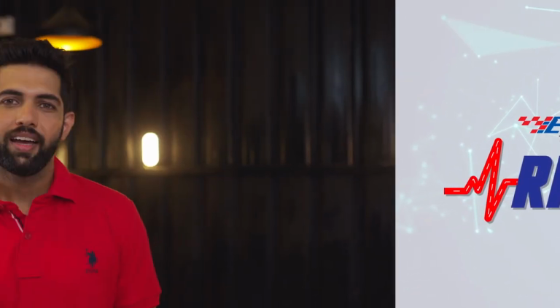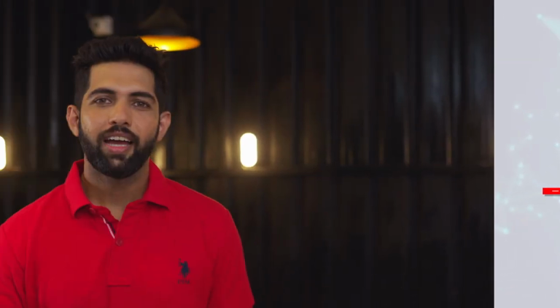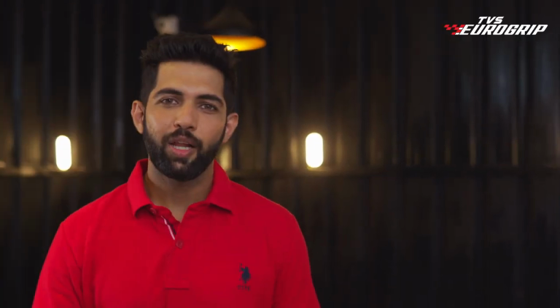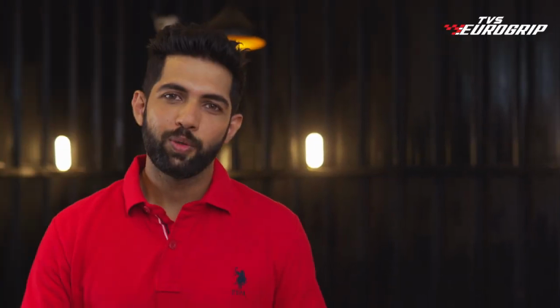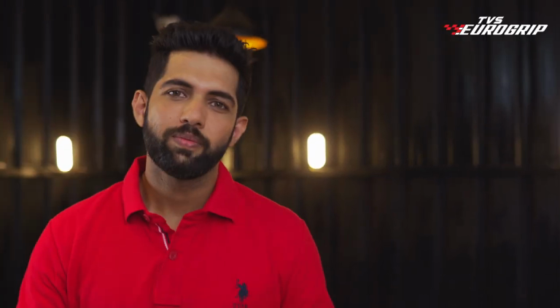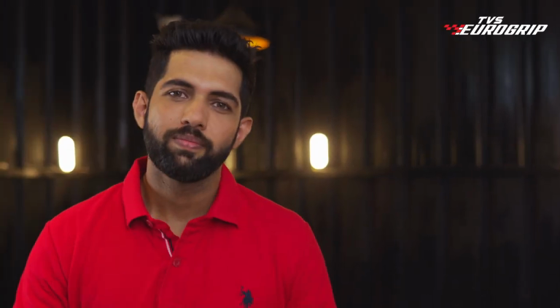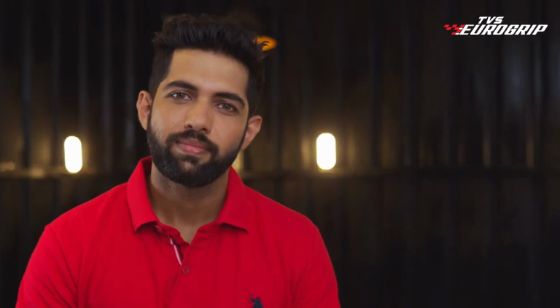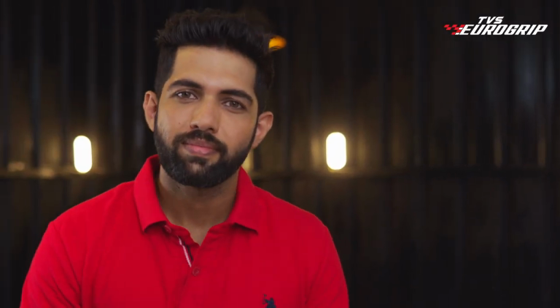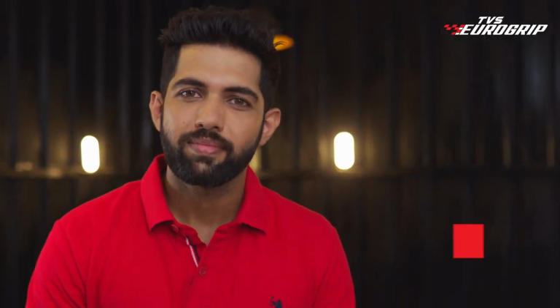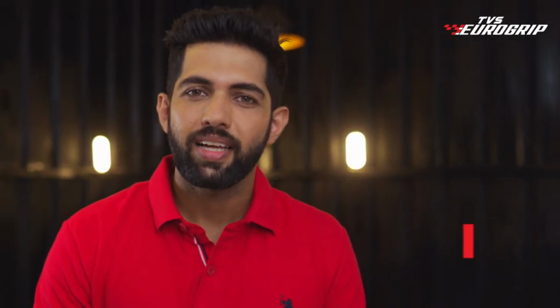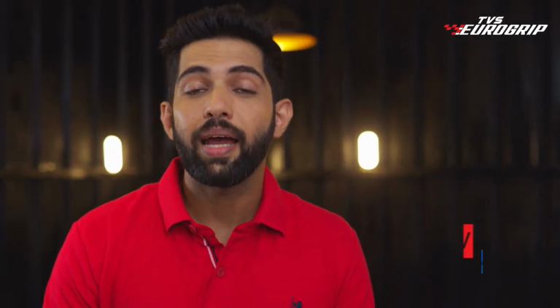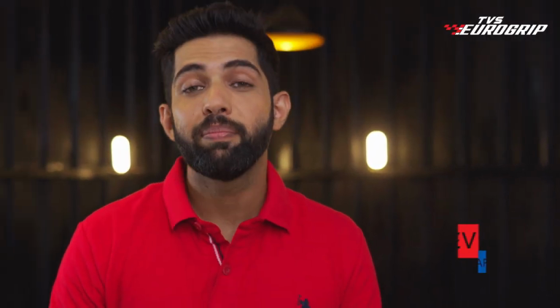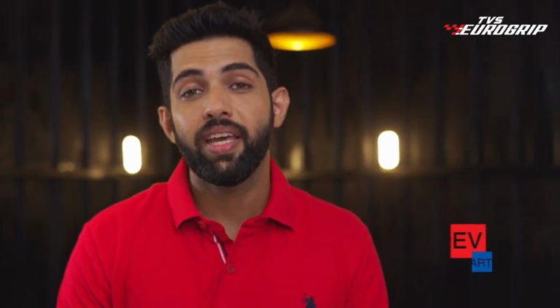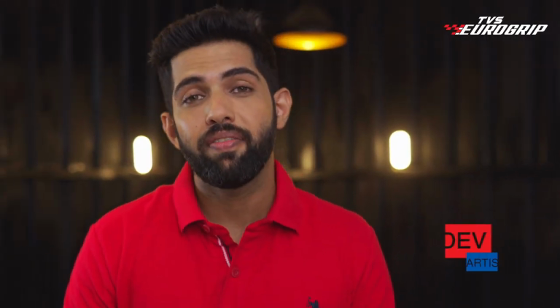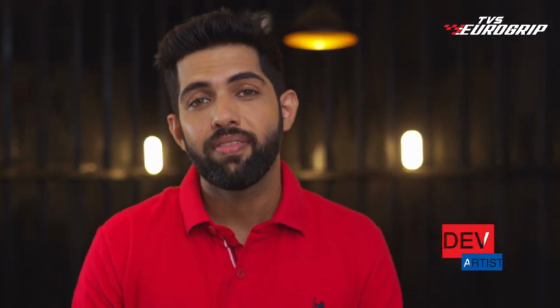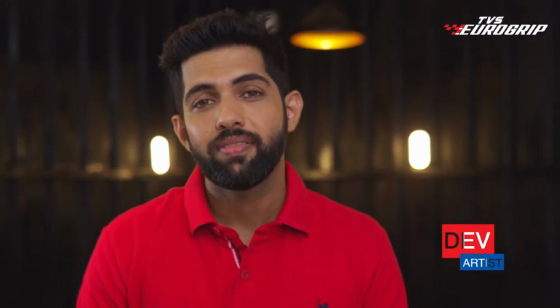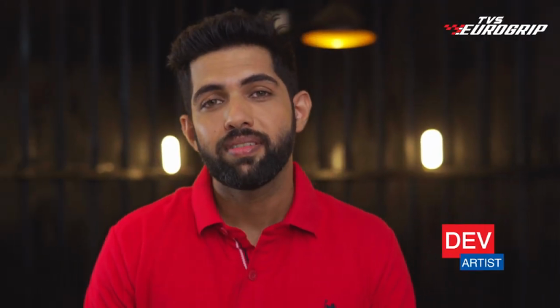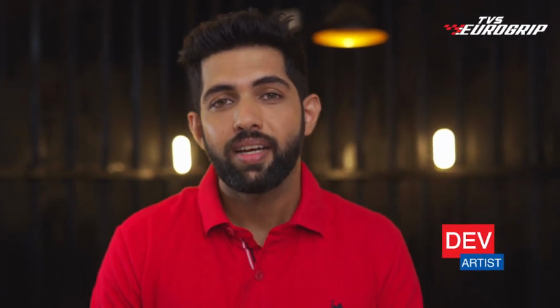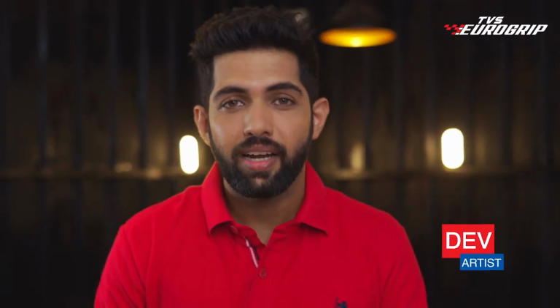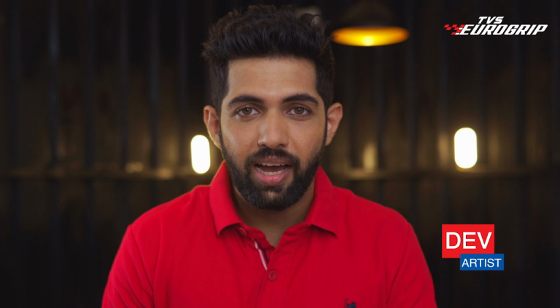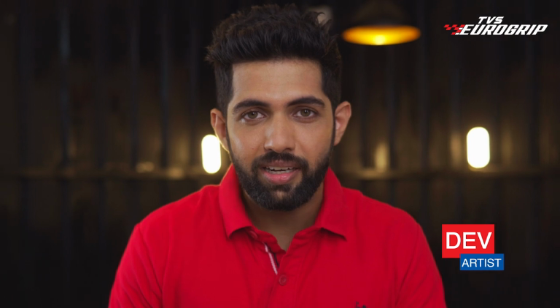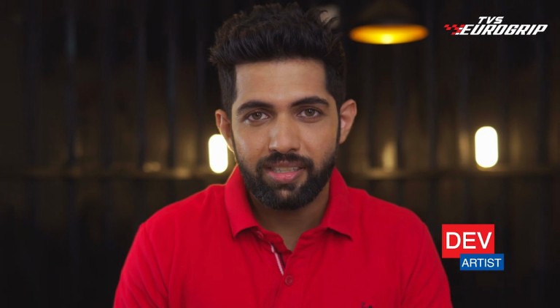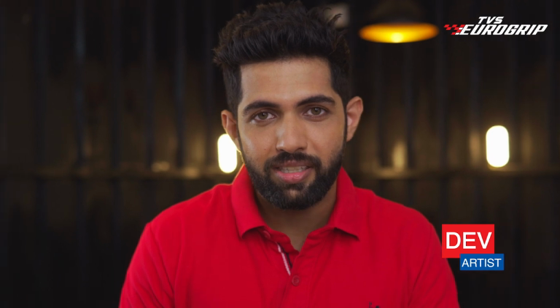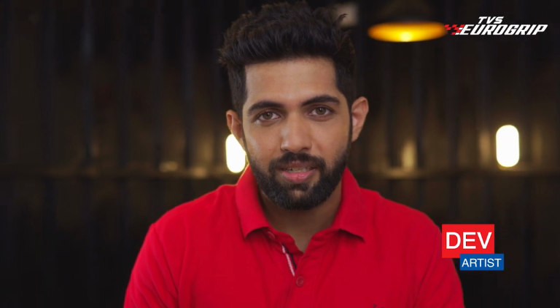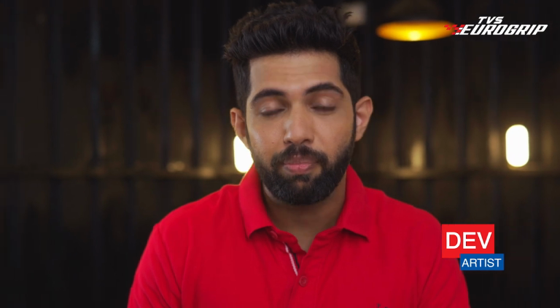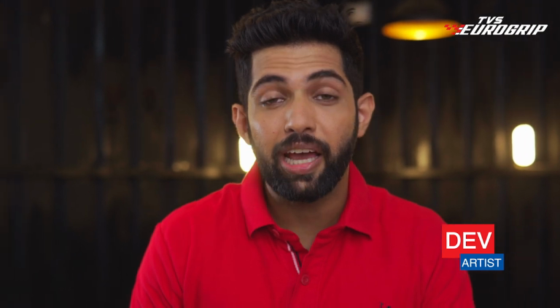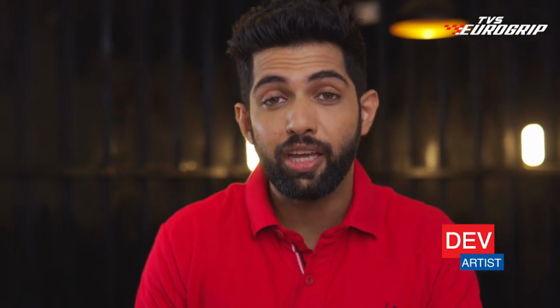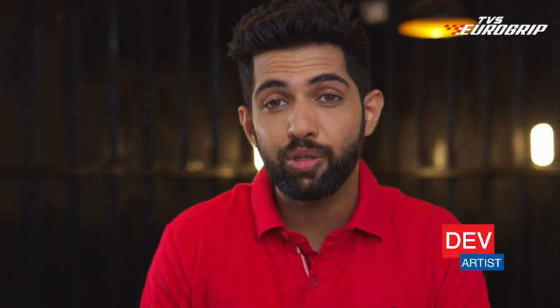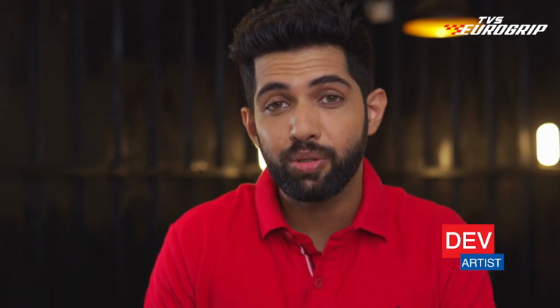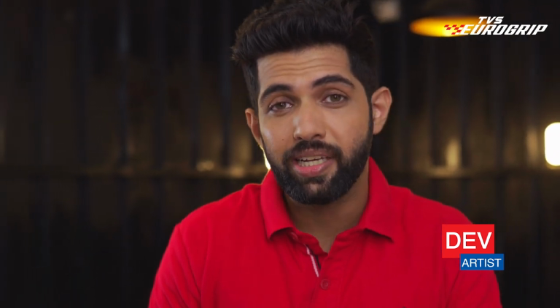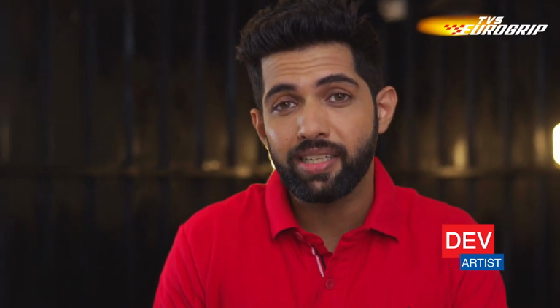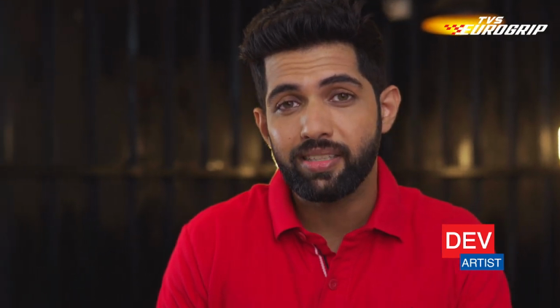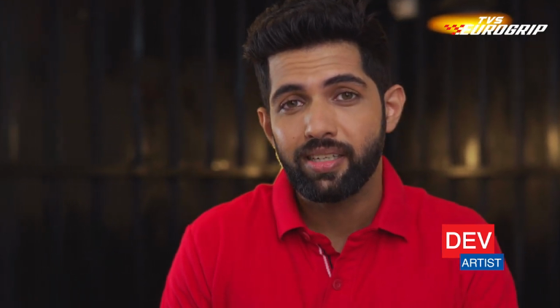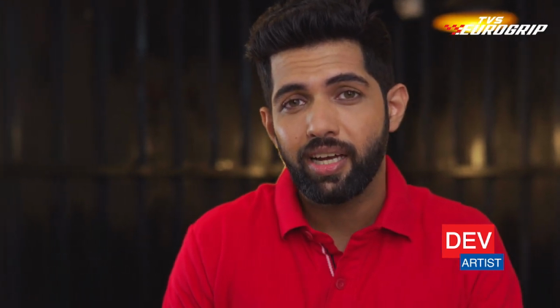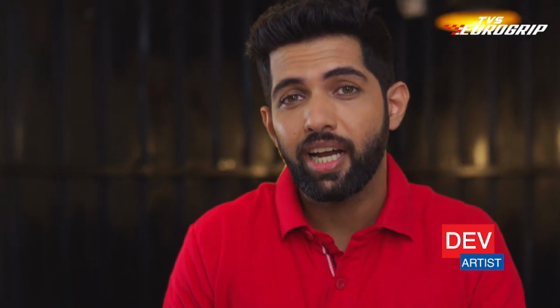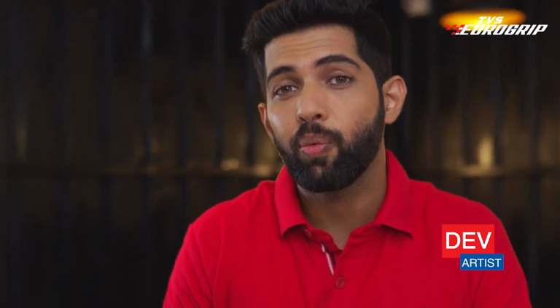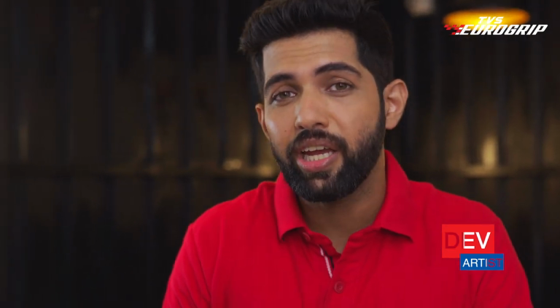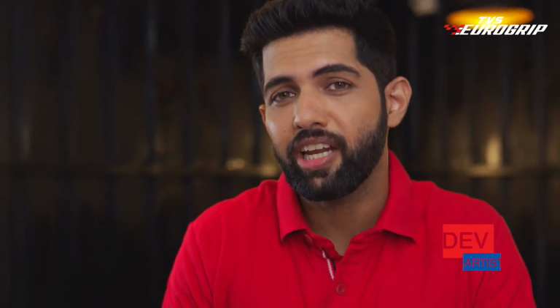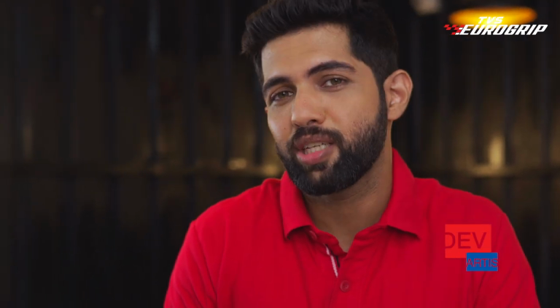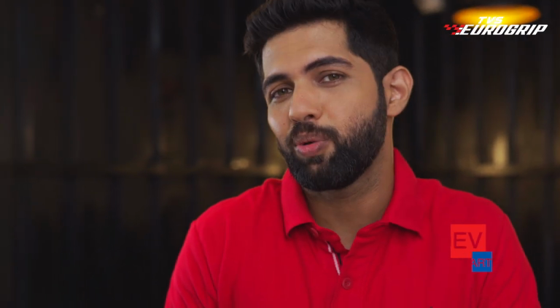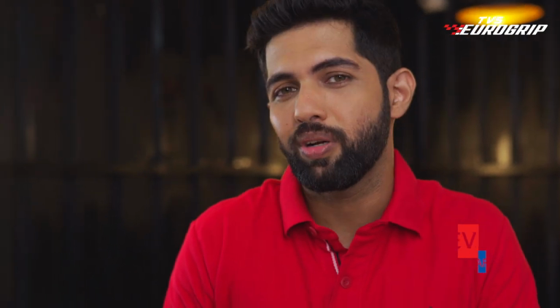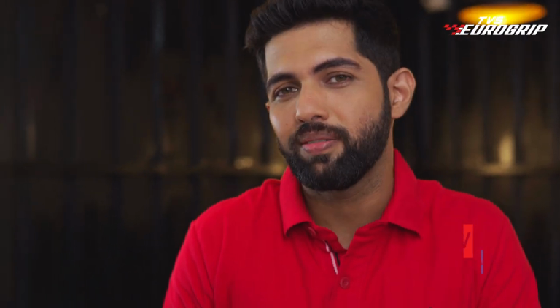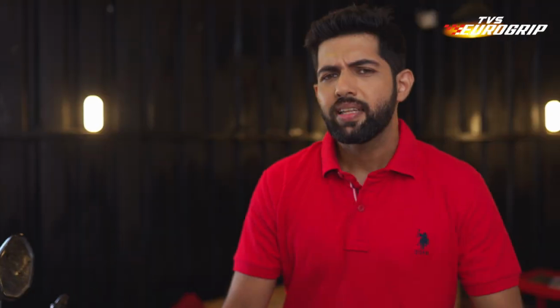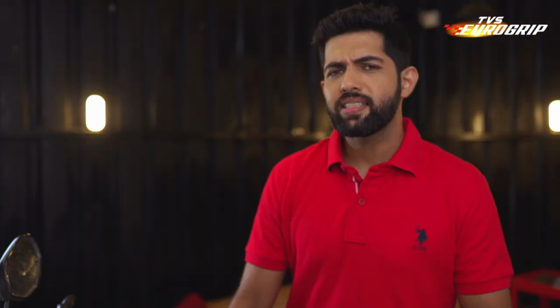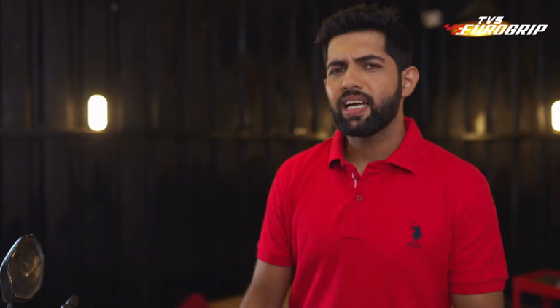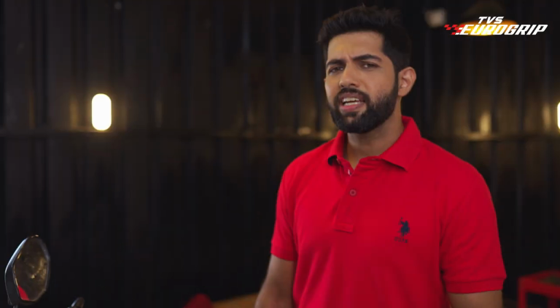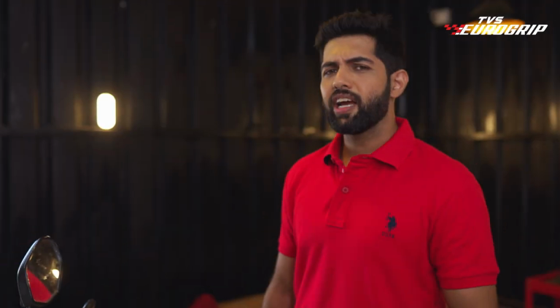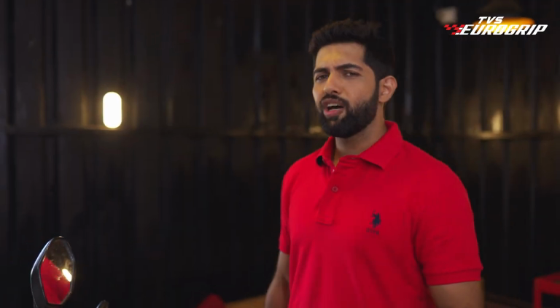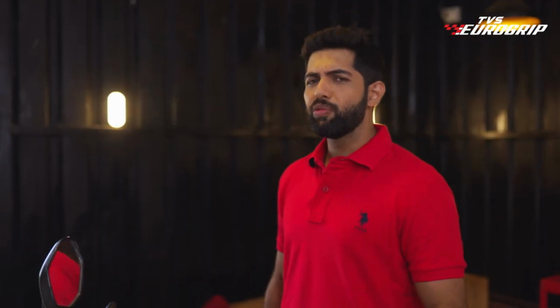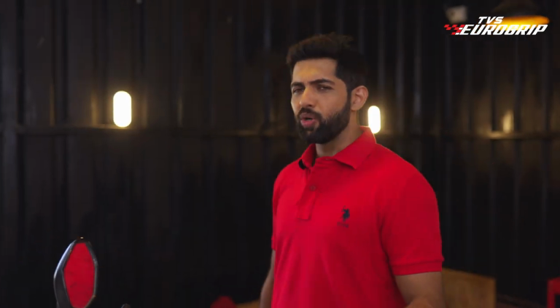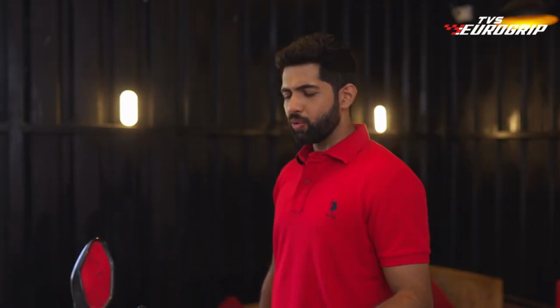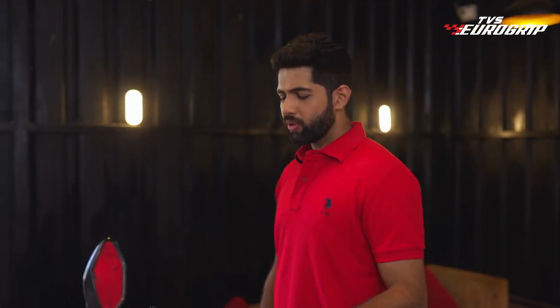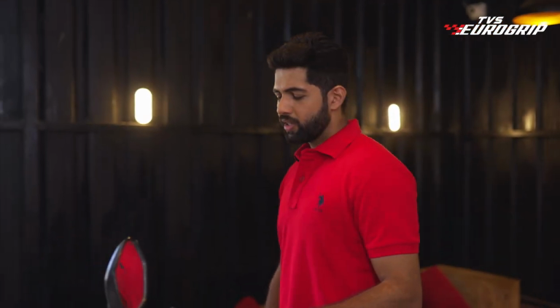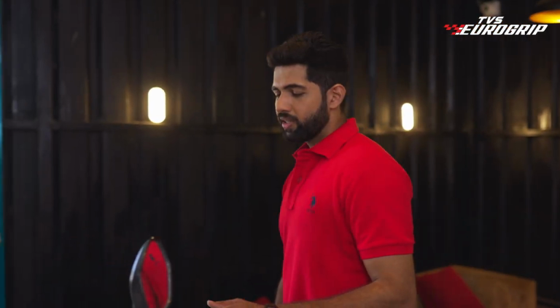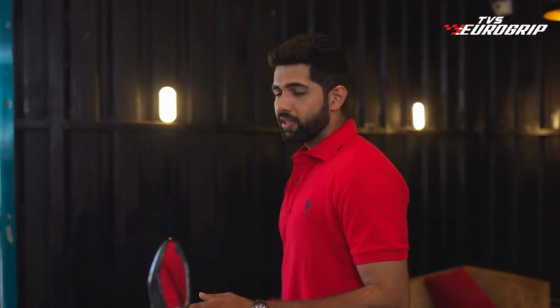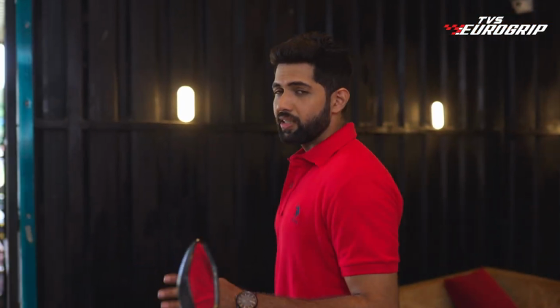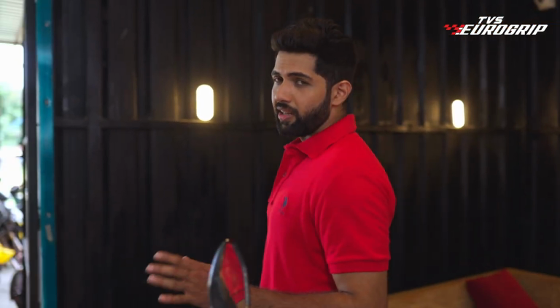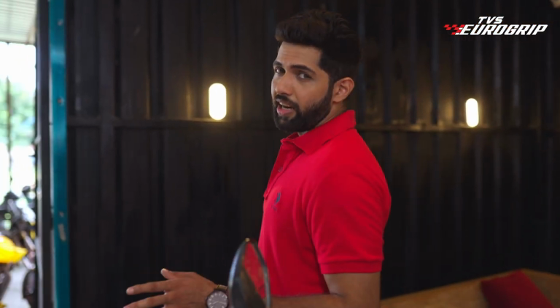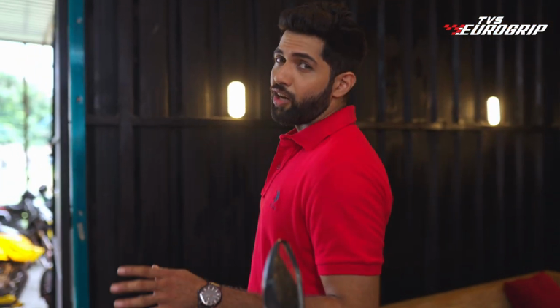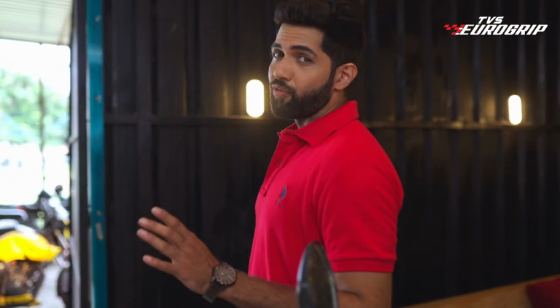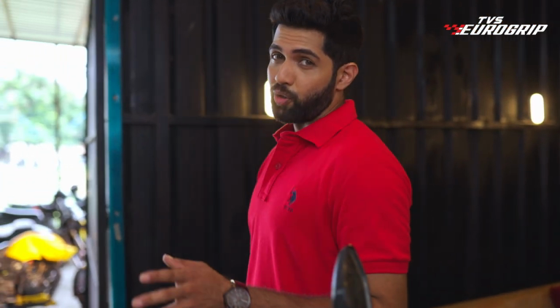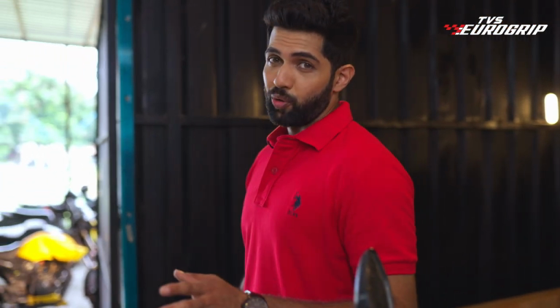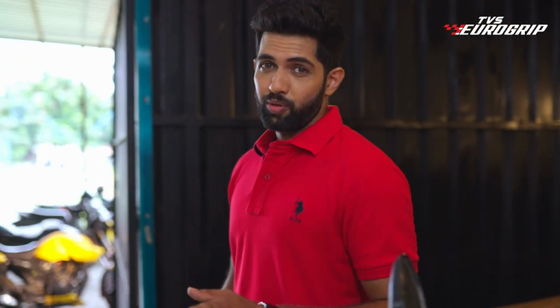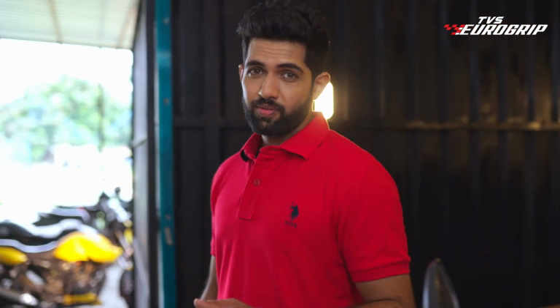Hello, I'm Dev, an artist, bike enthusiast and a weekend explorer. There's nothing I love more than a ride off the road.